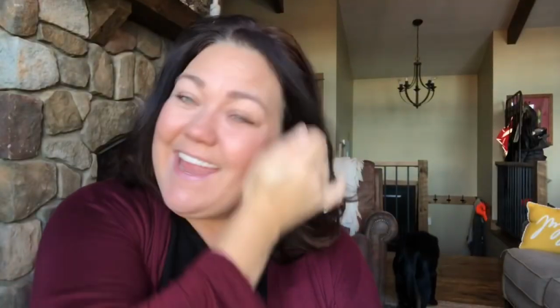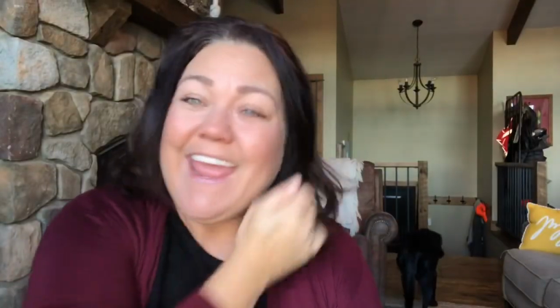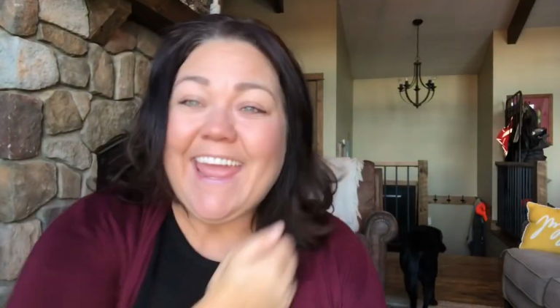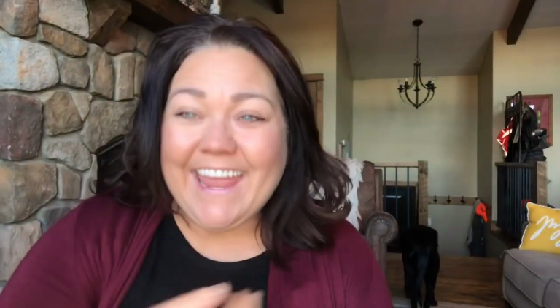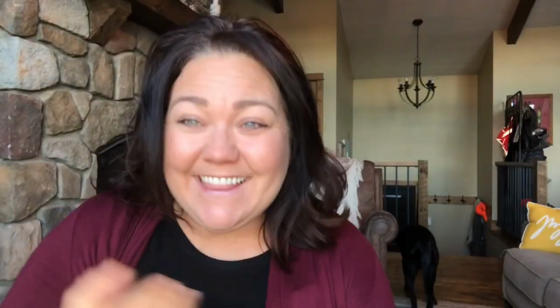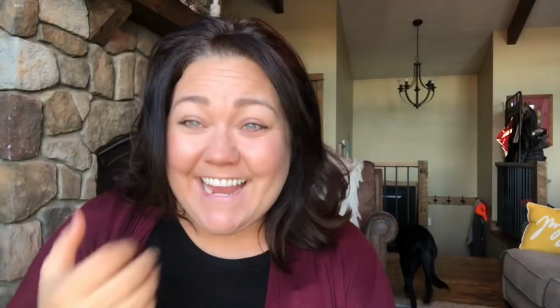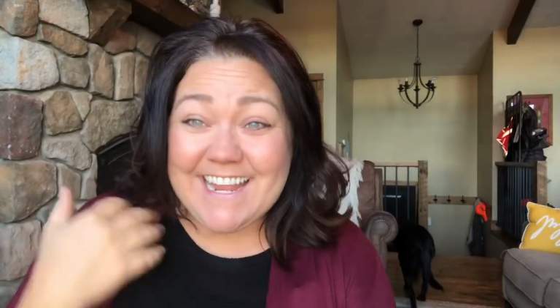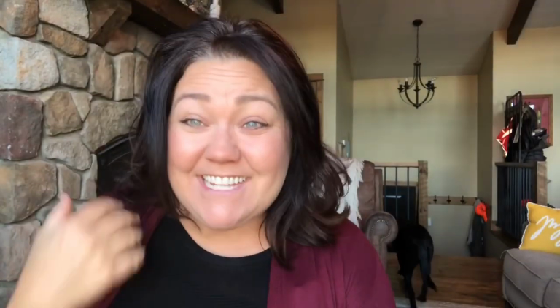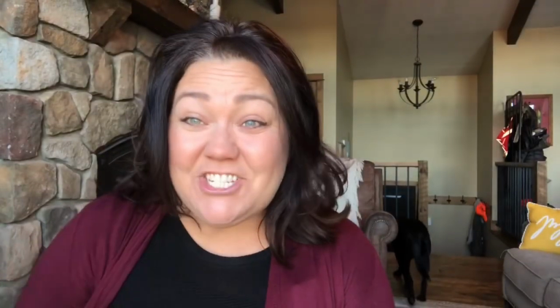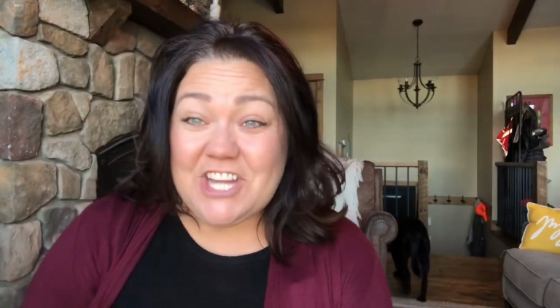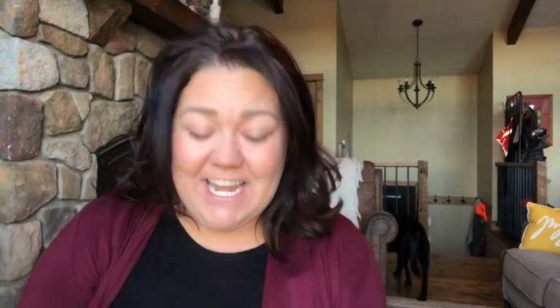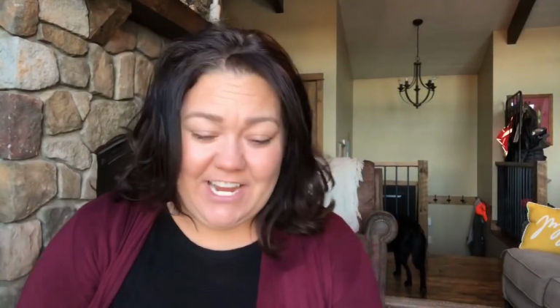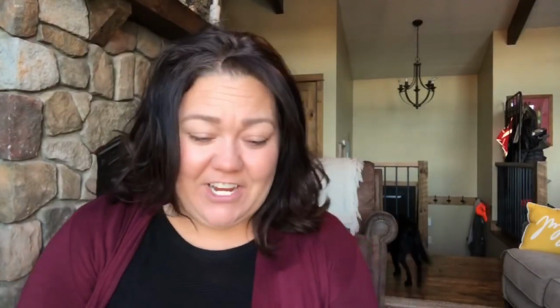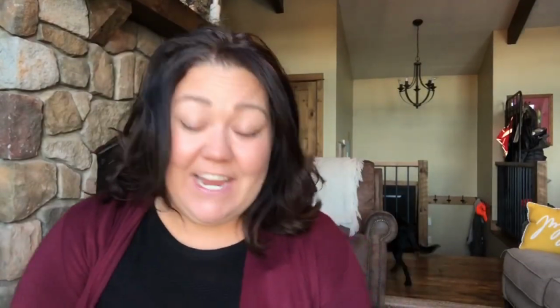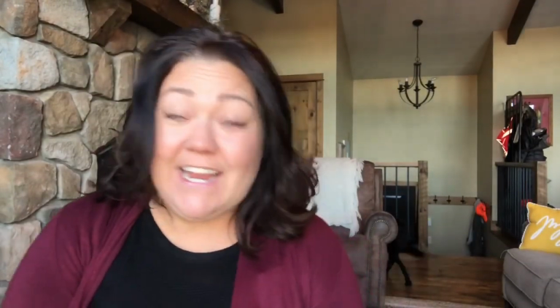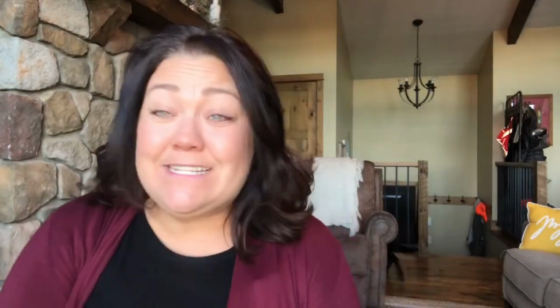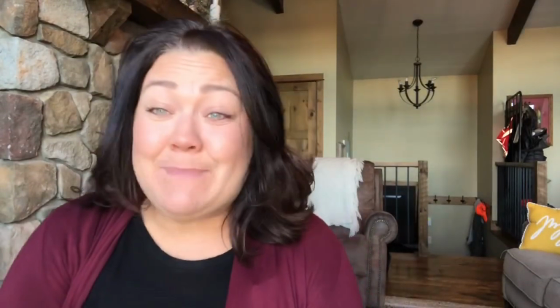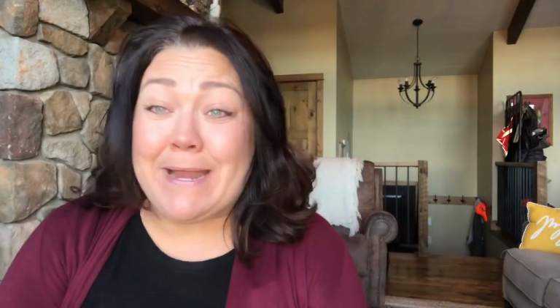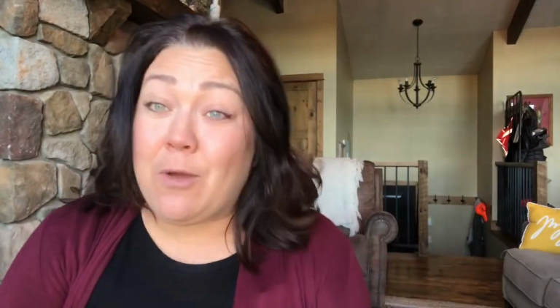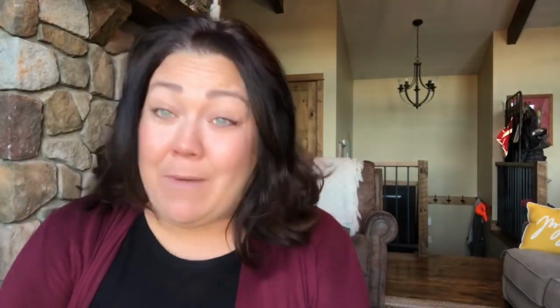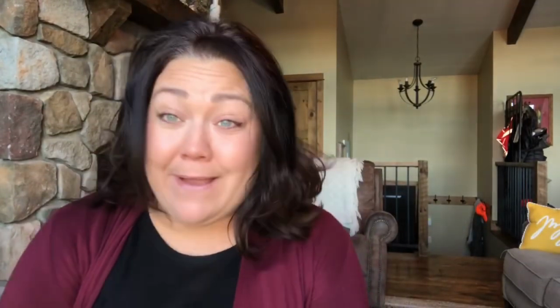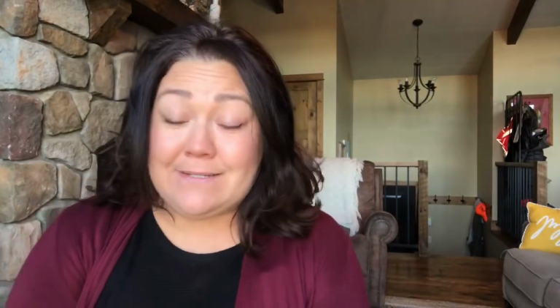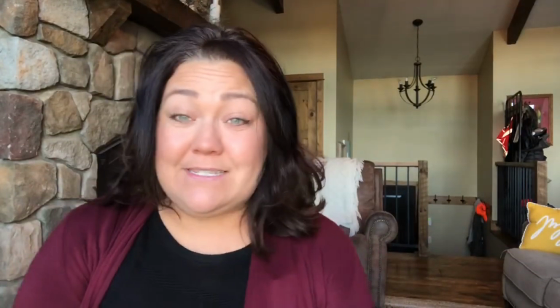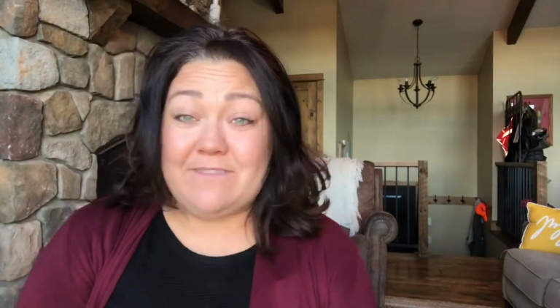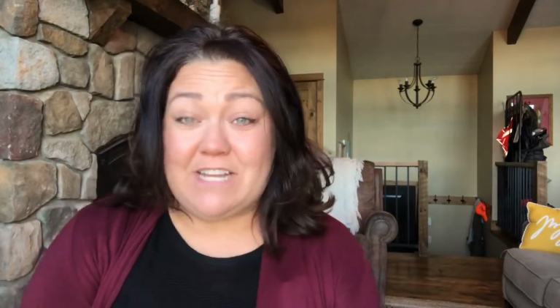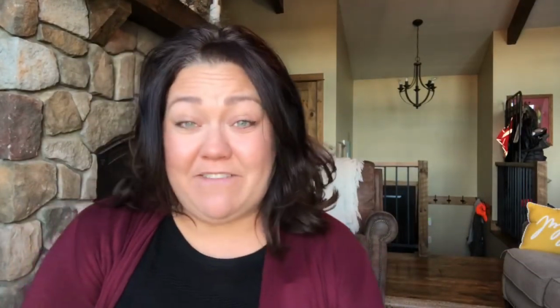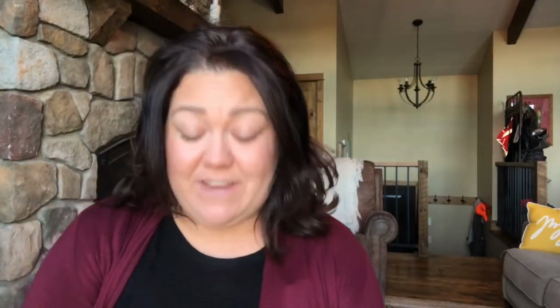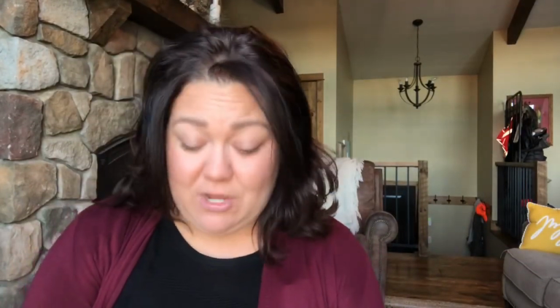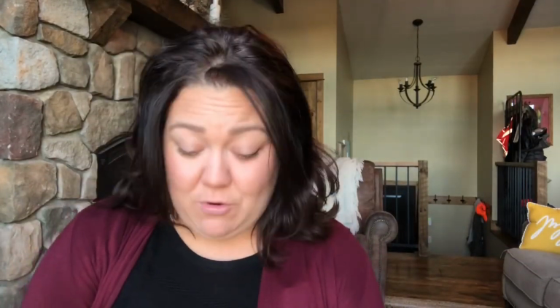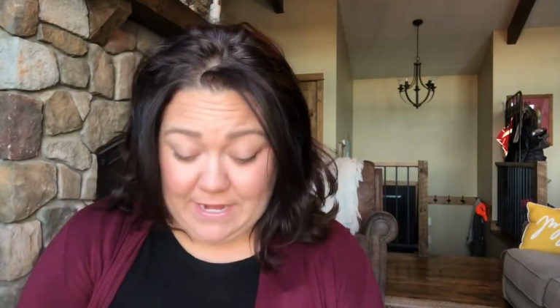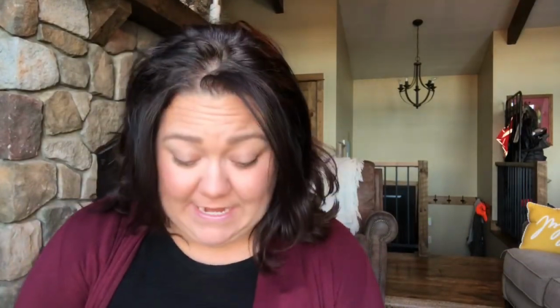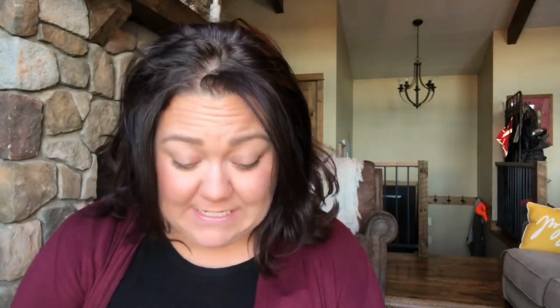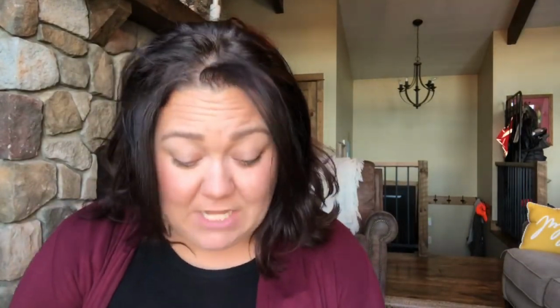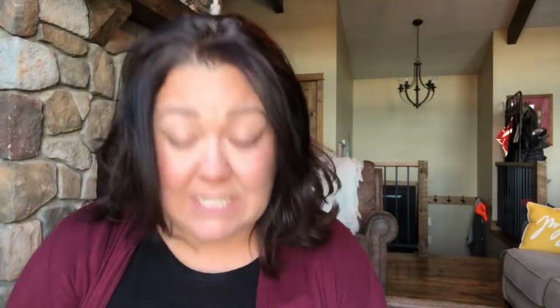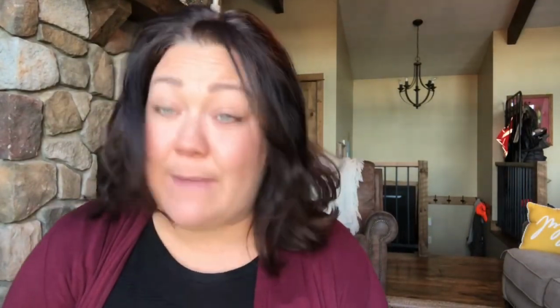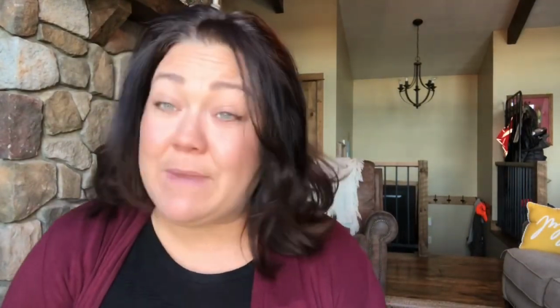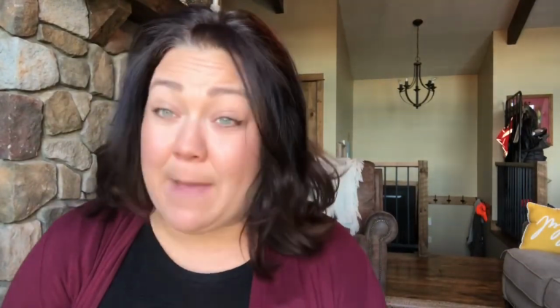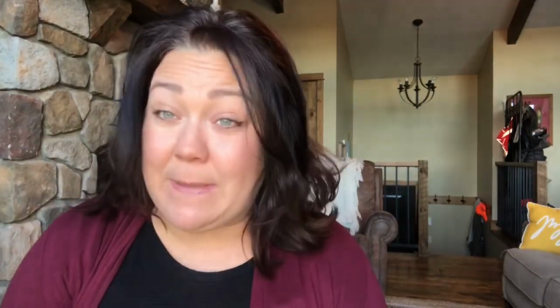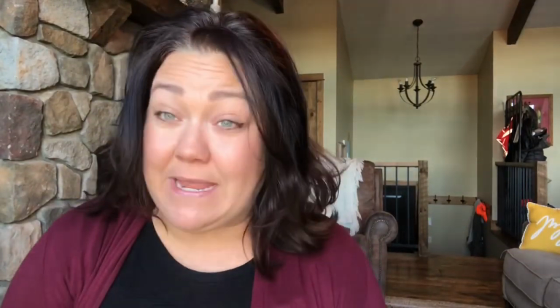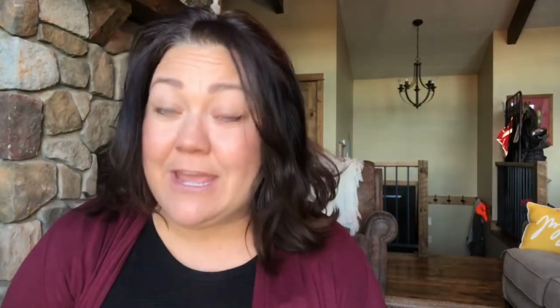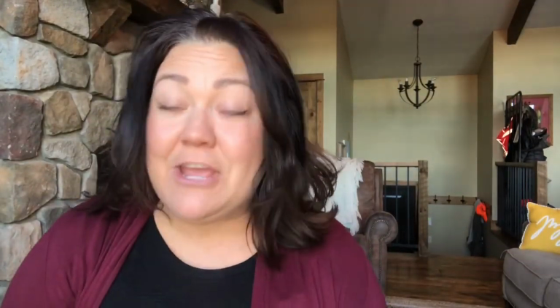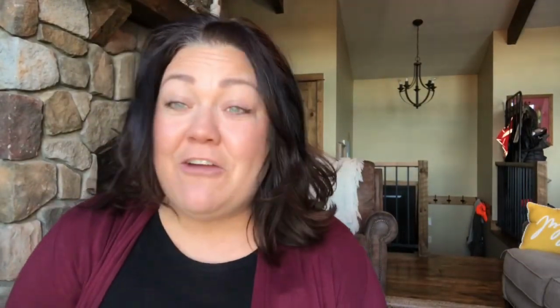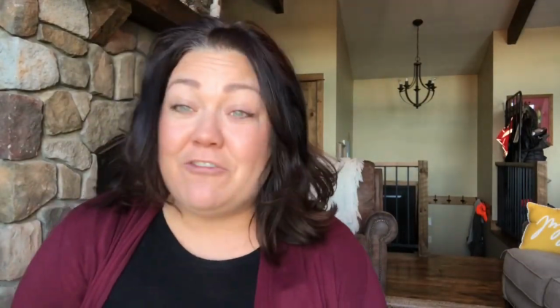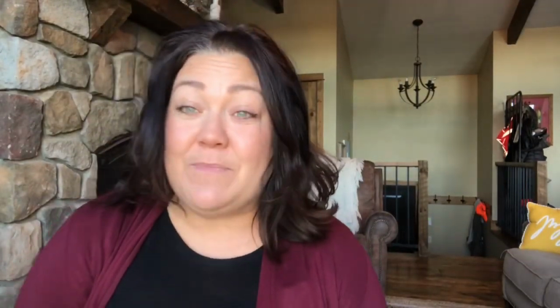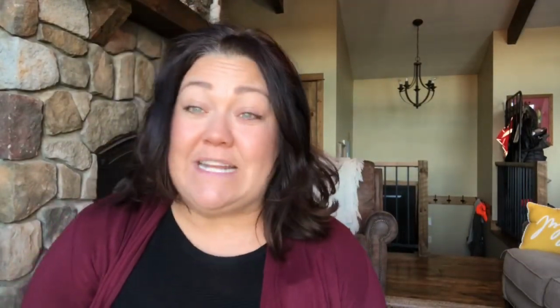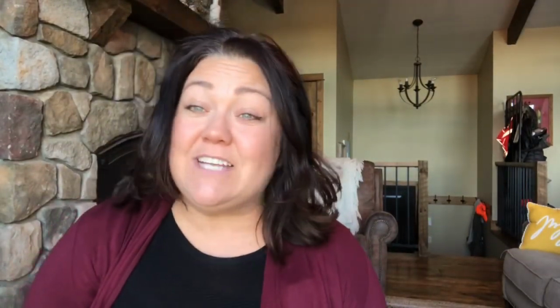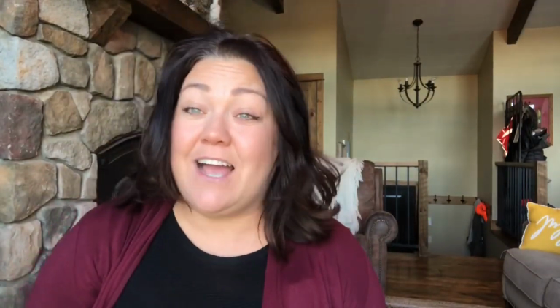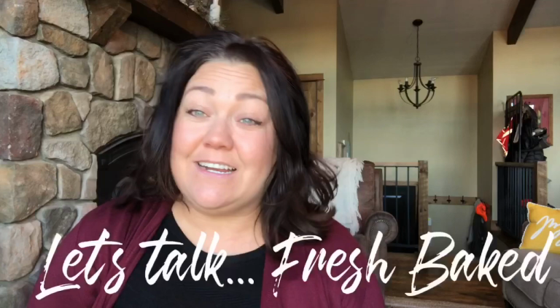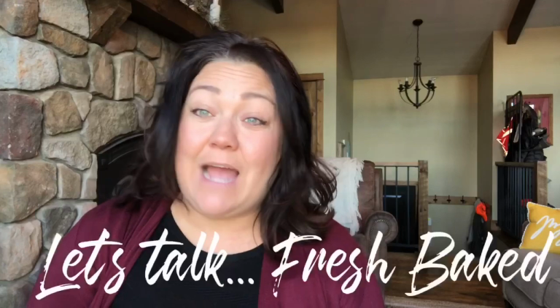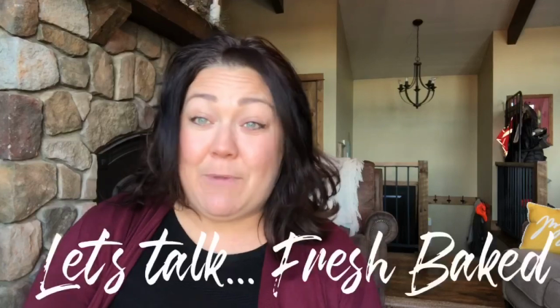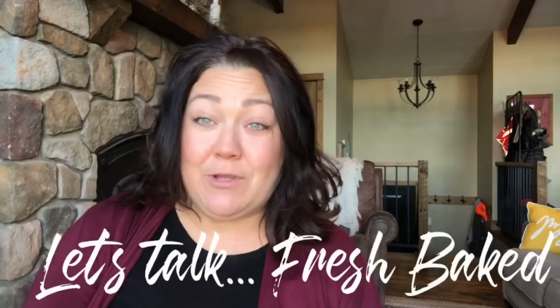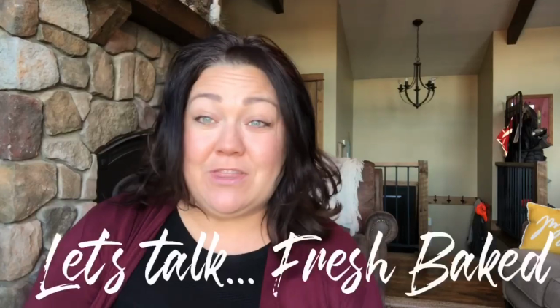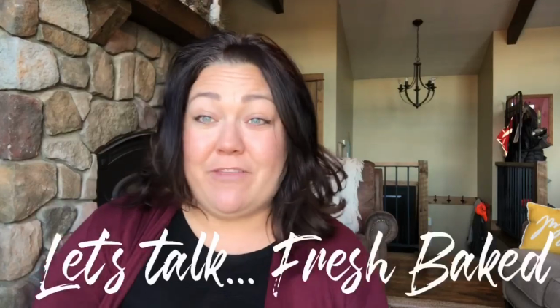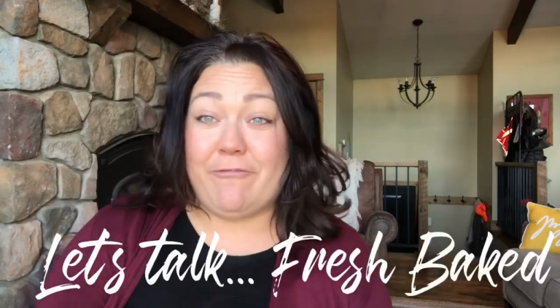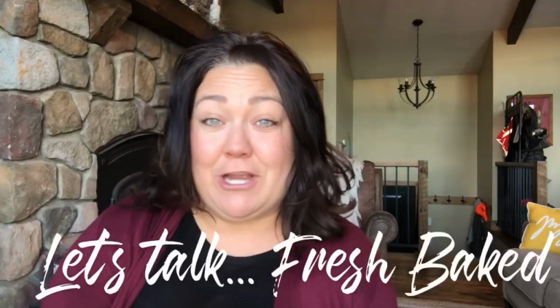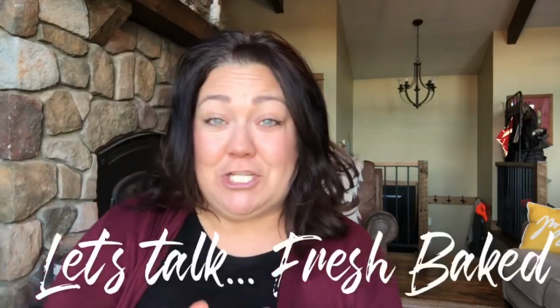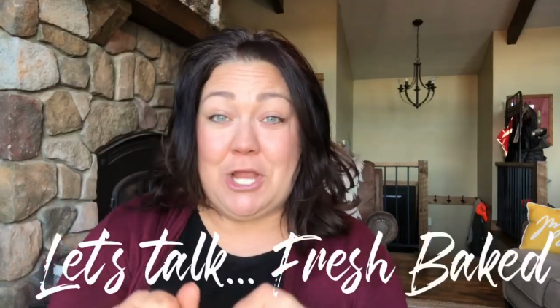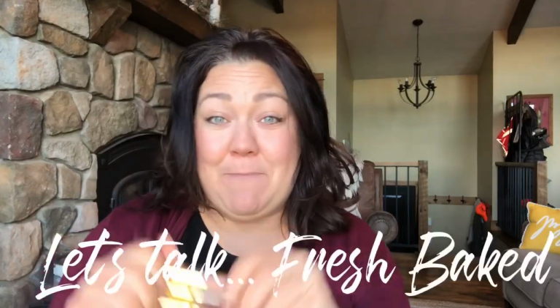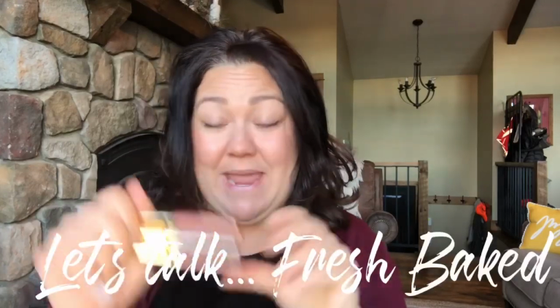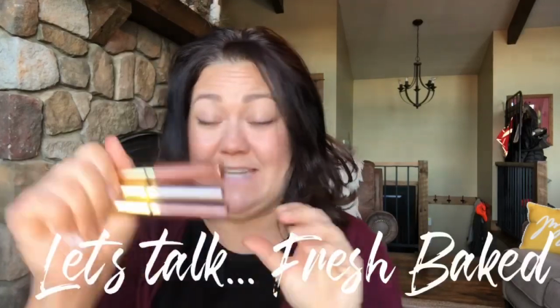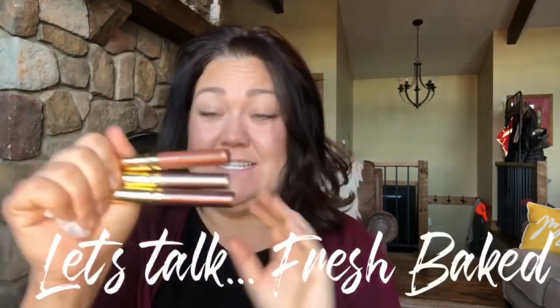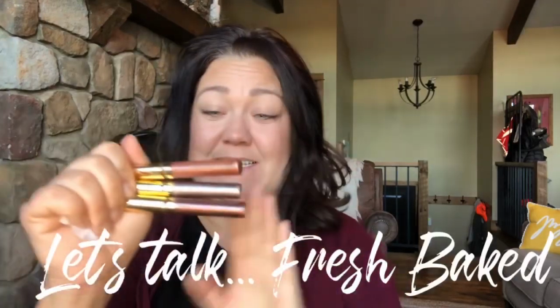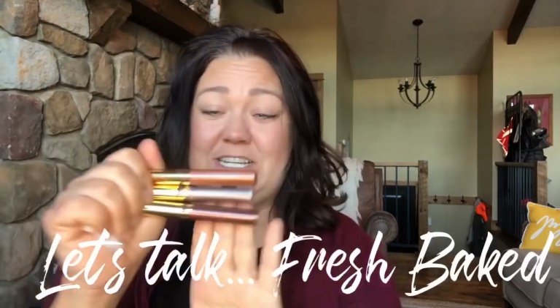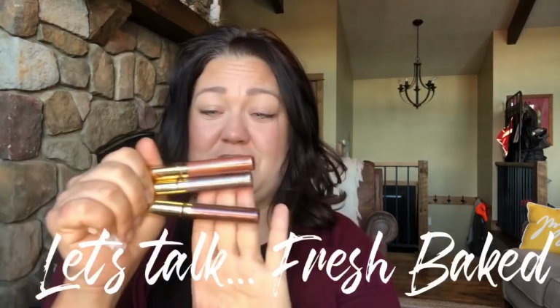Hey ladies, Jen here. It has been a while since I've done a video and it's a long time coming for me to talk about the Fresh Baked series.